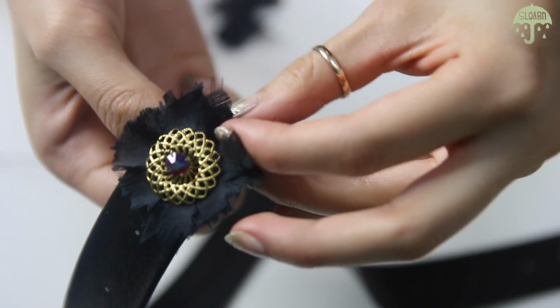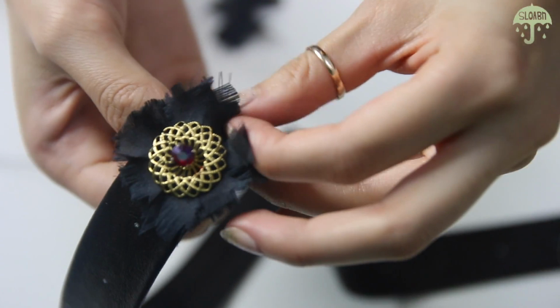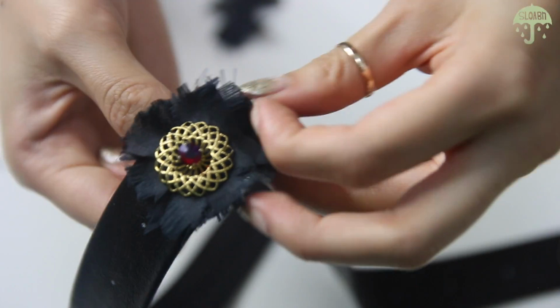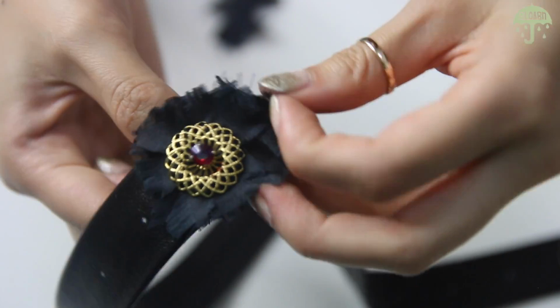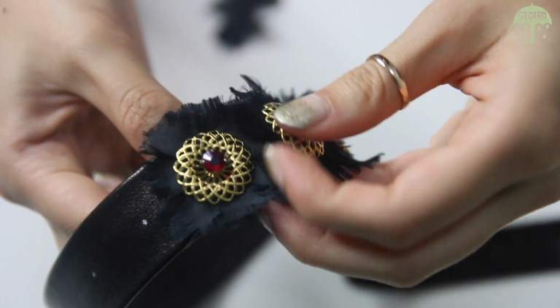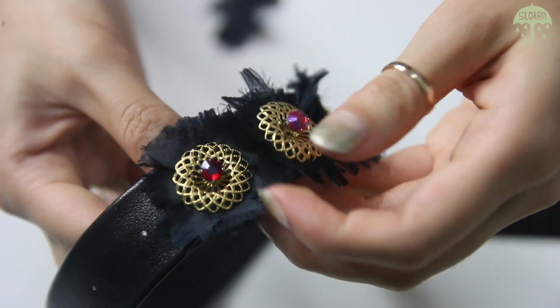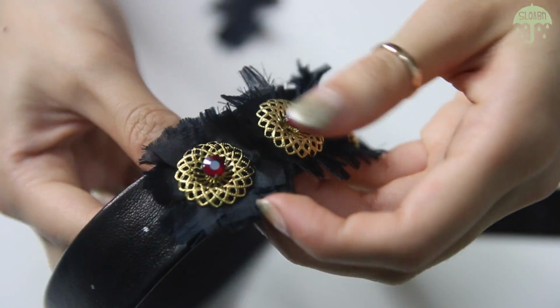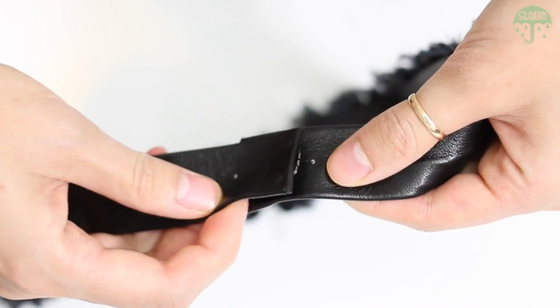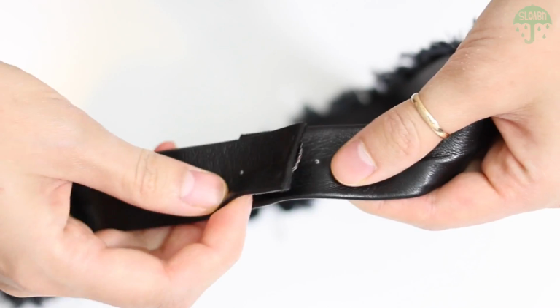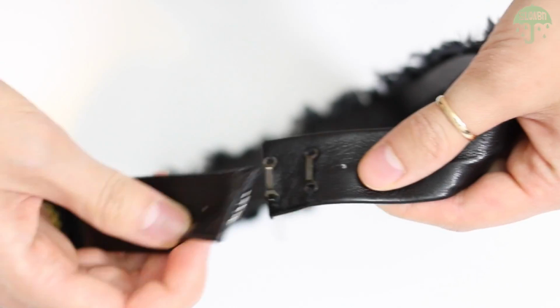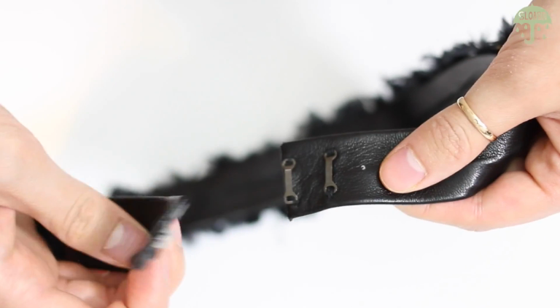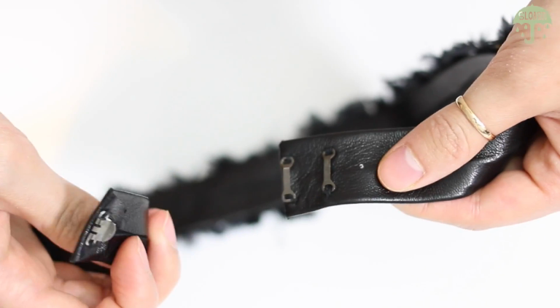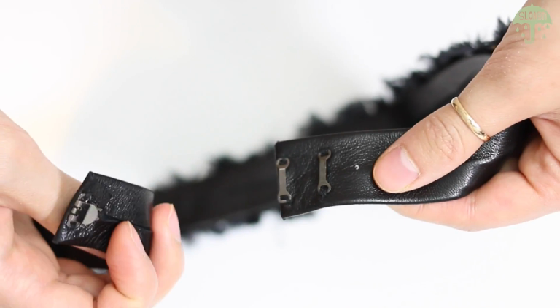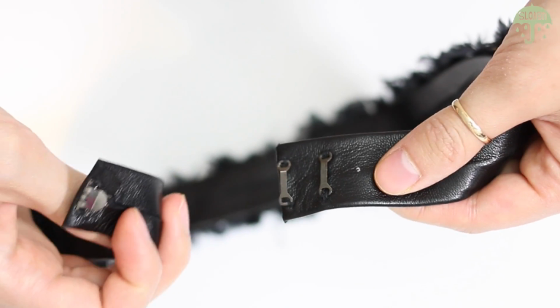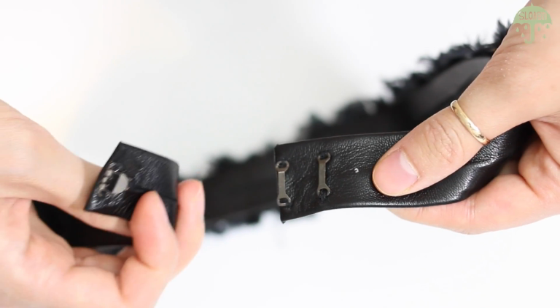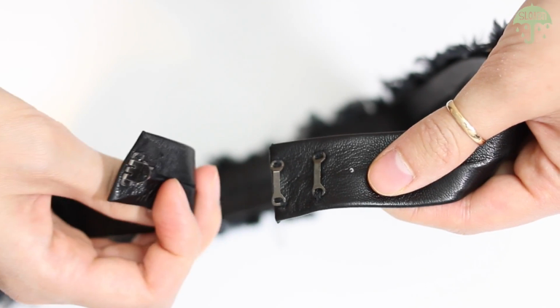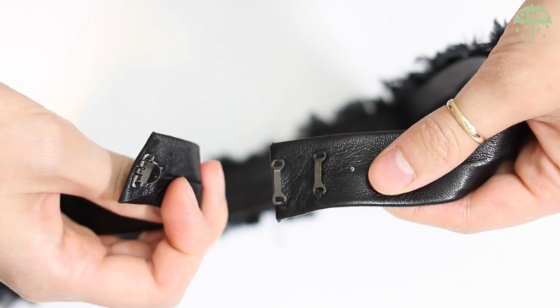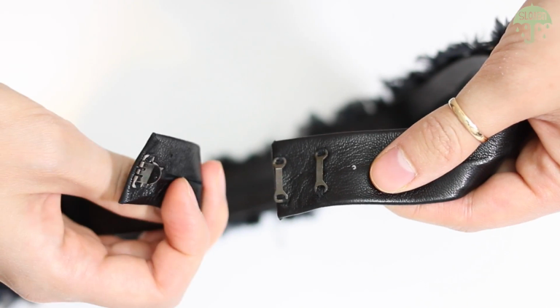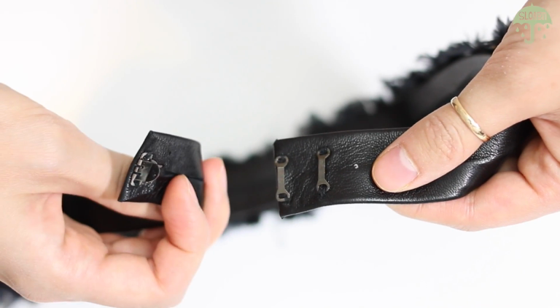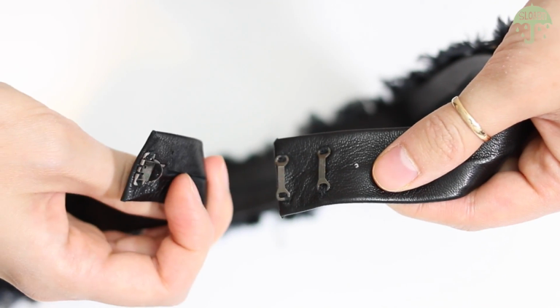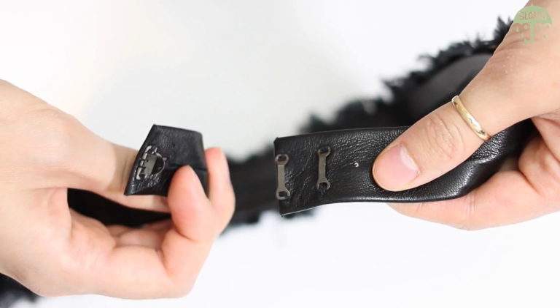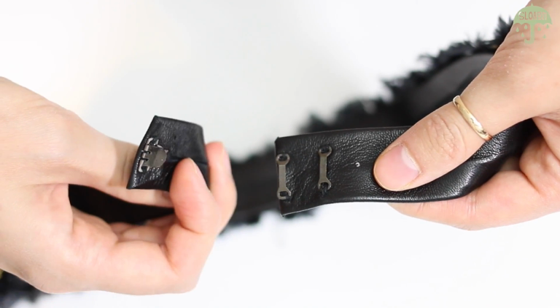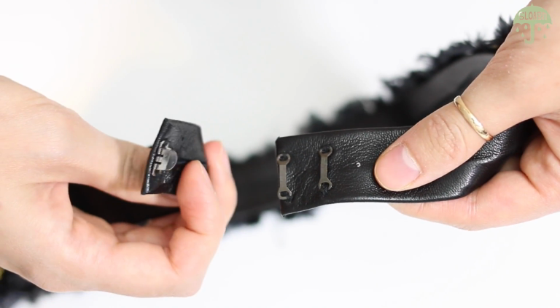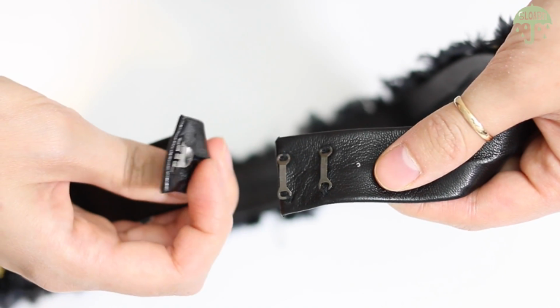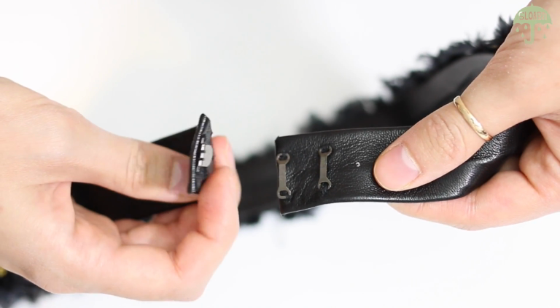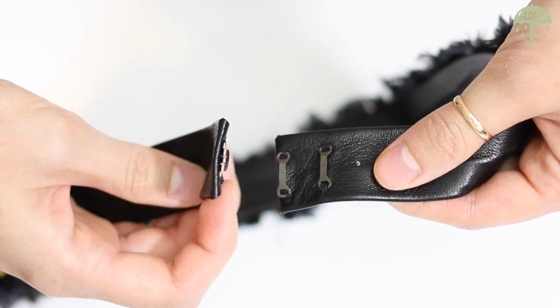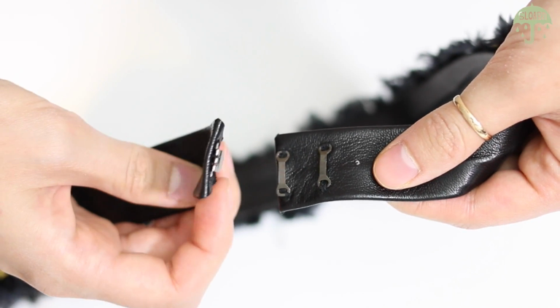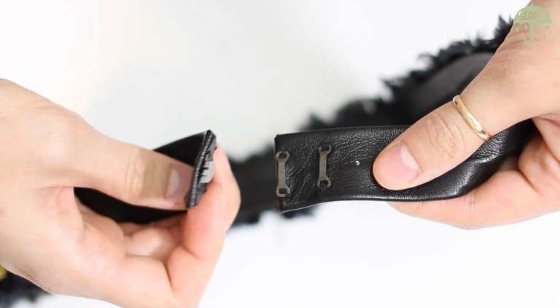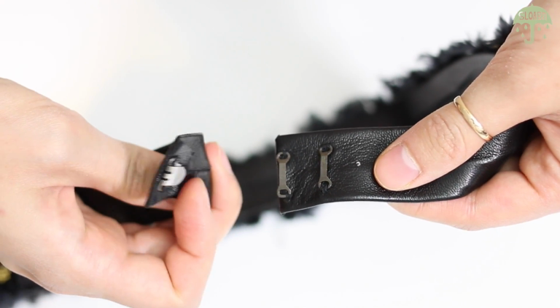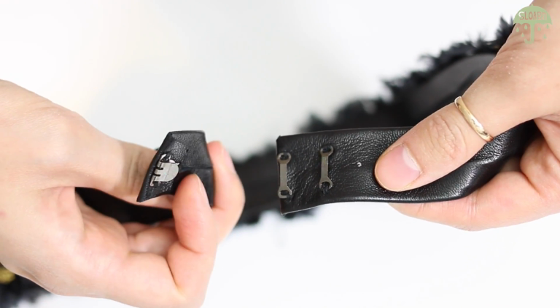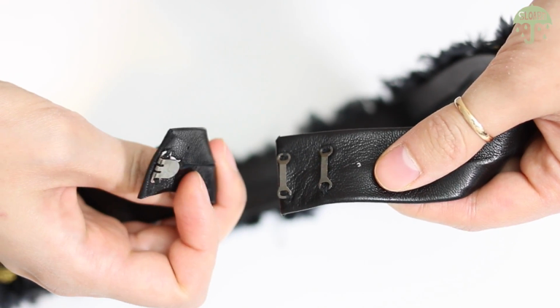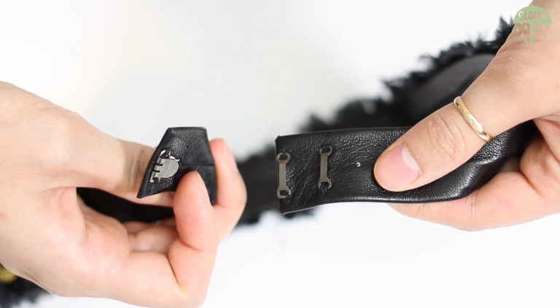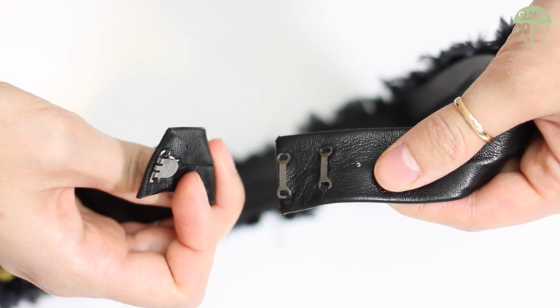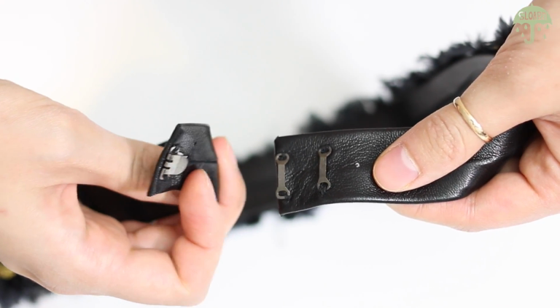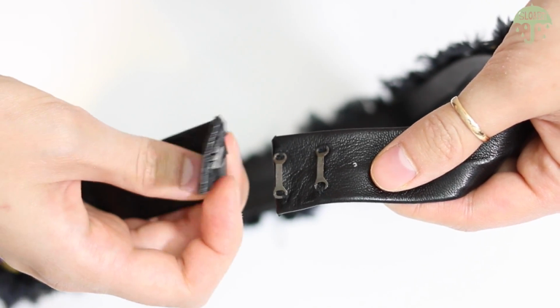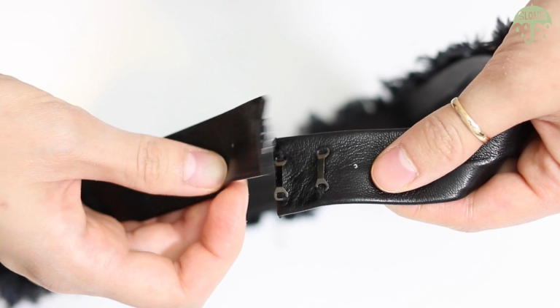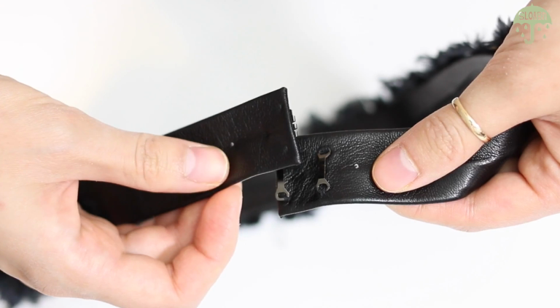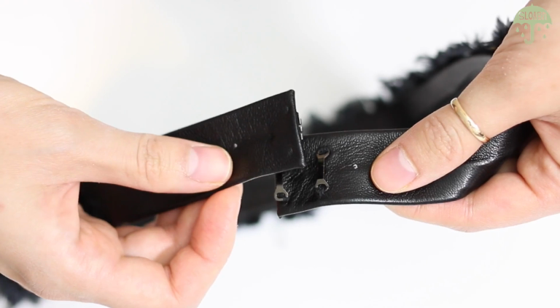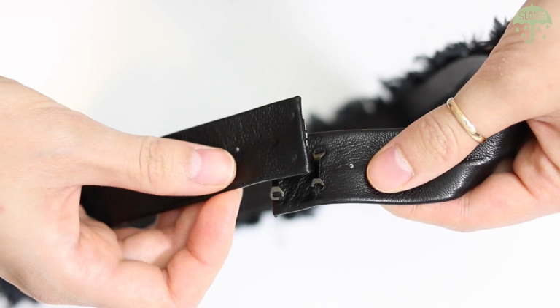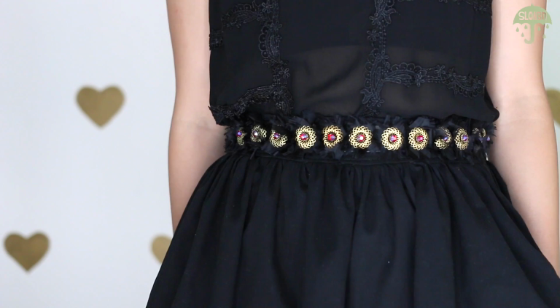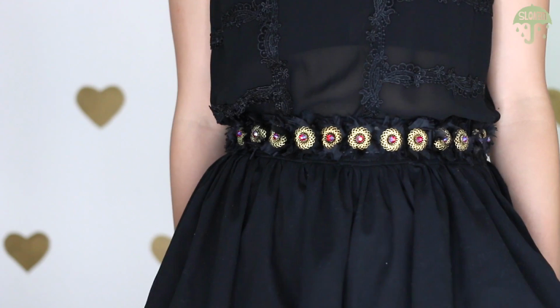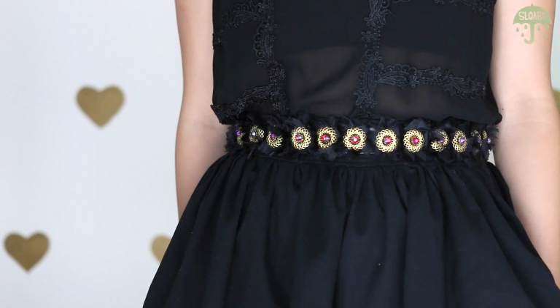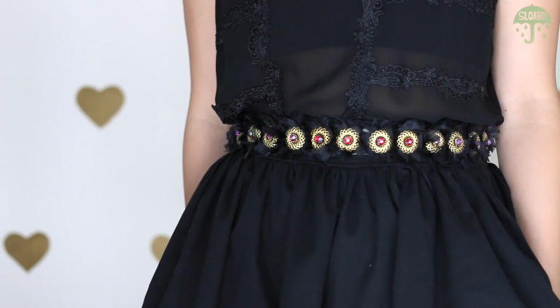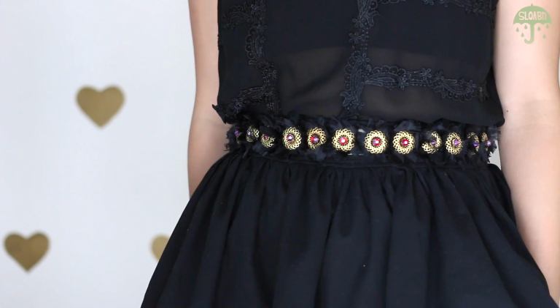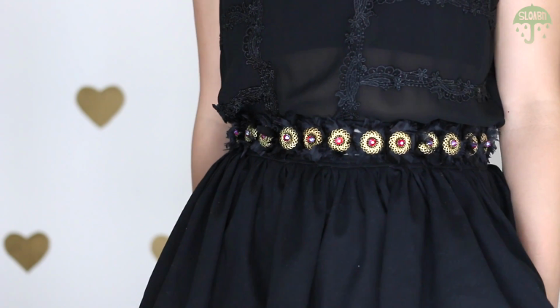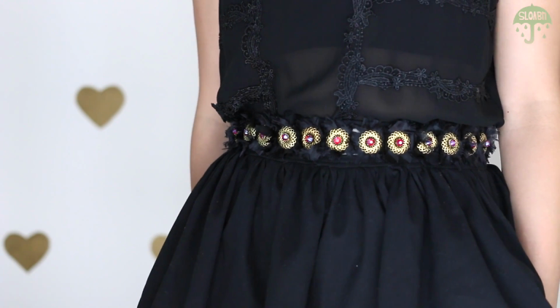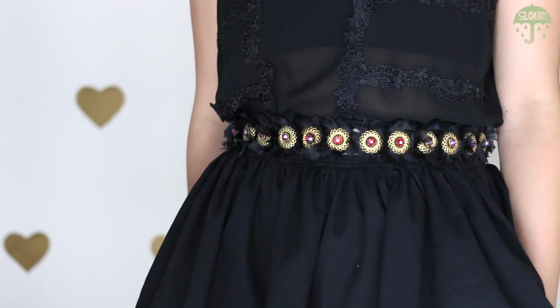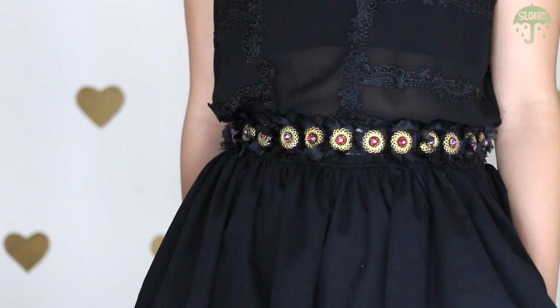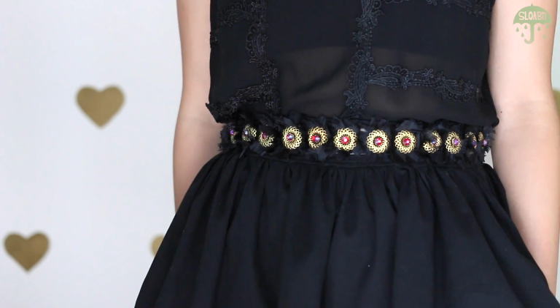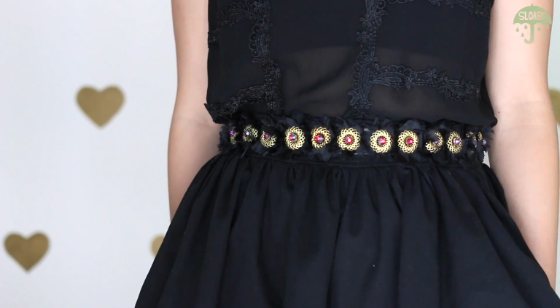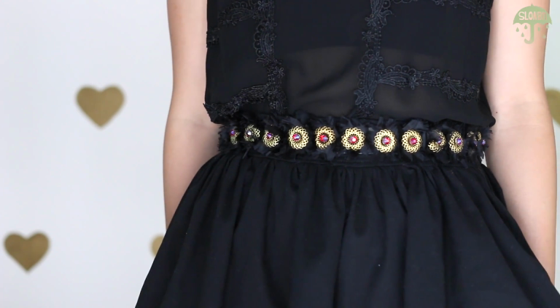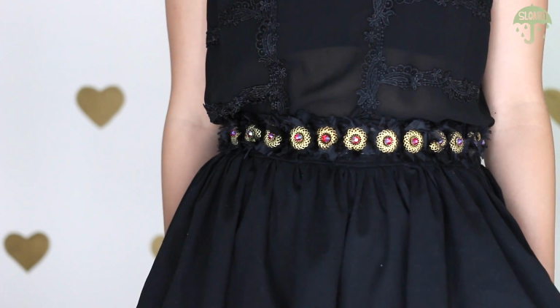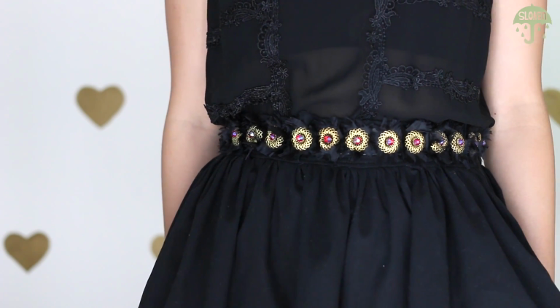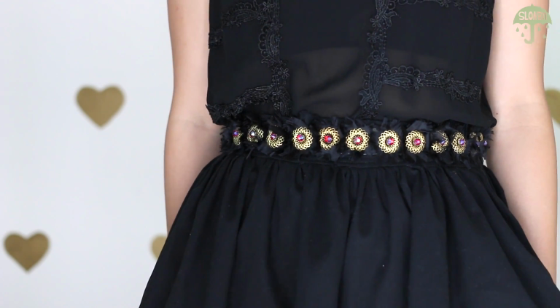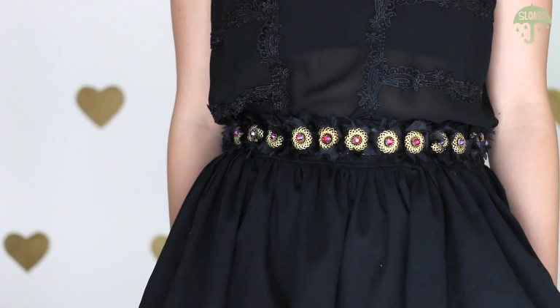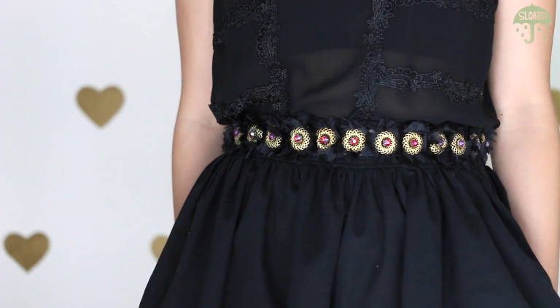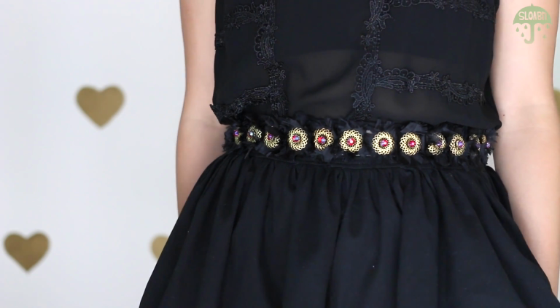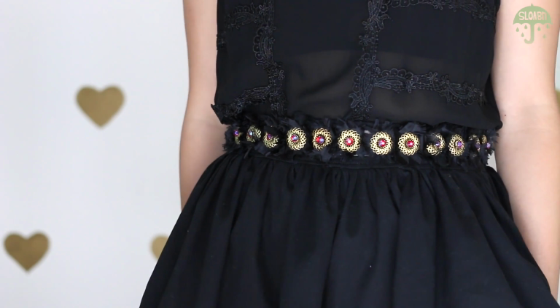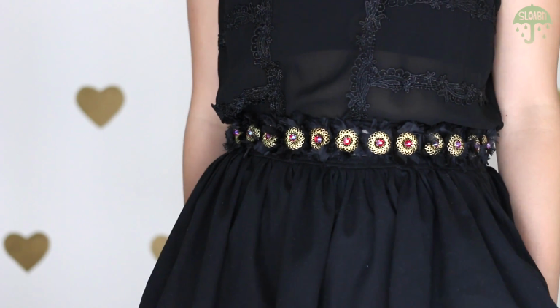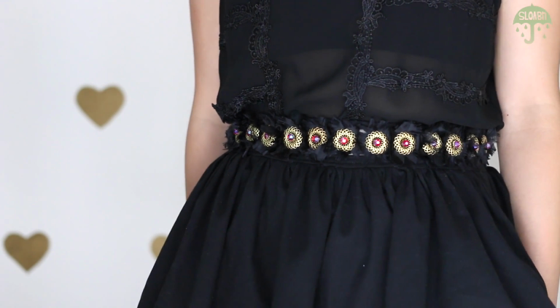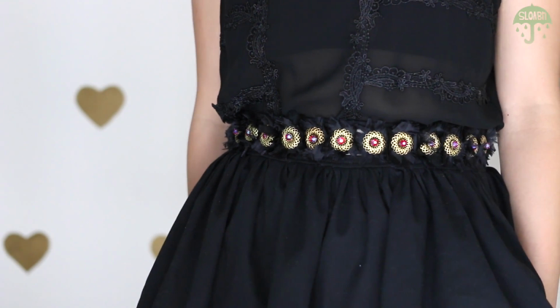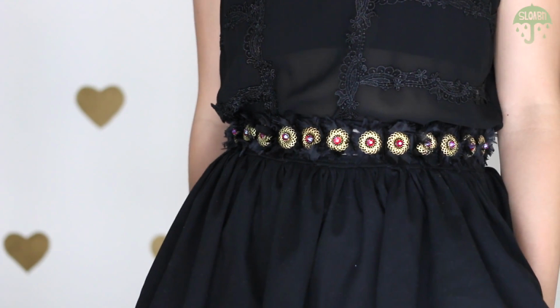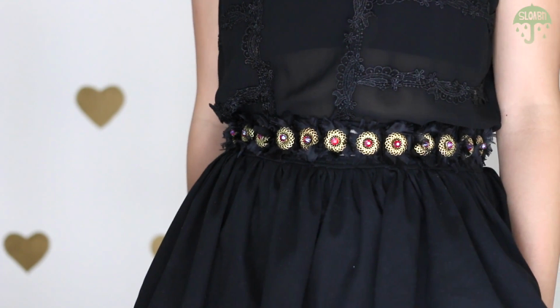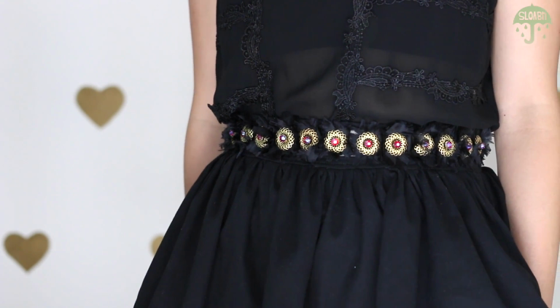To finish off everything, add on the chunky hook and eye on each end — and voila! A fabulous and expensive looking belt!